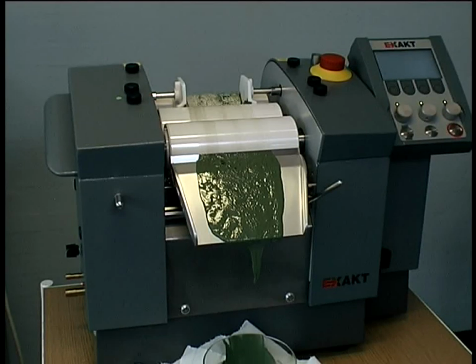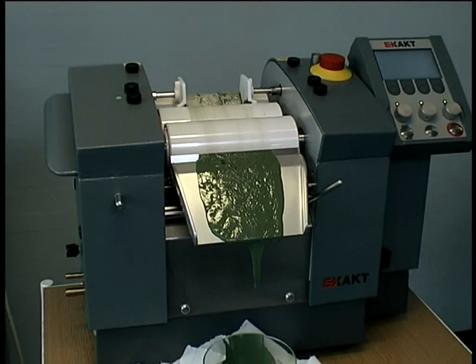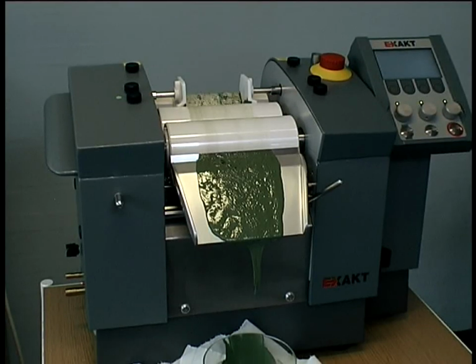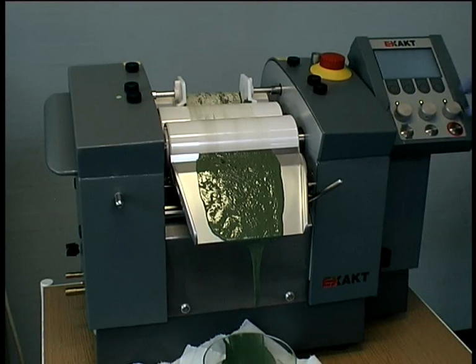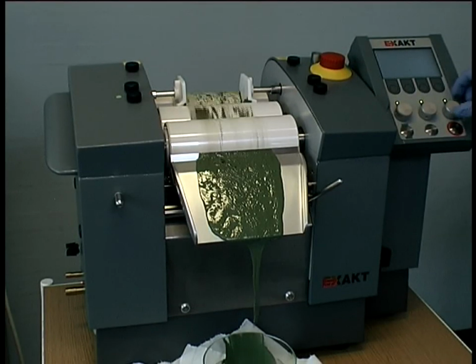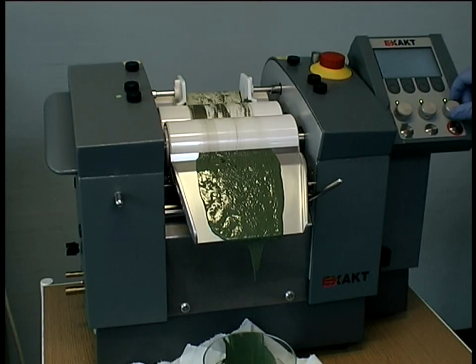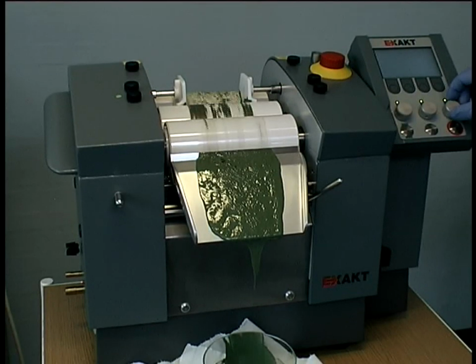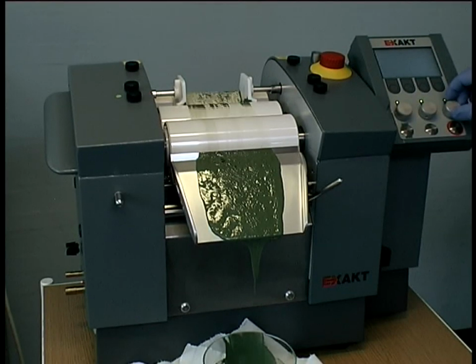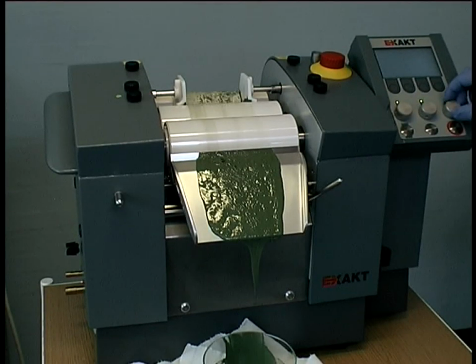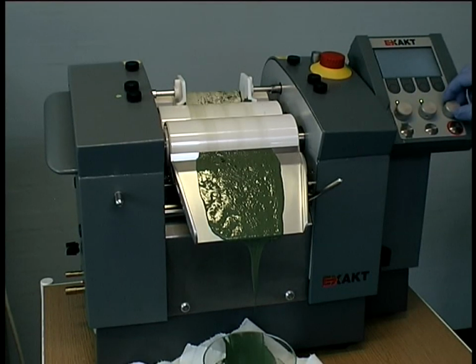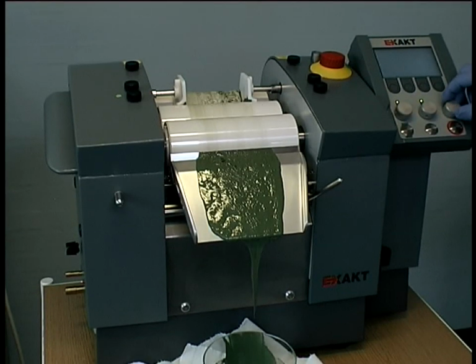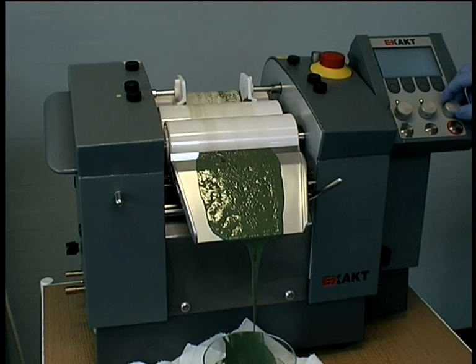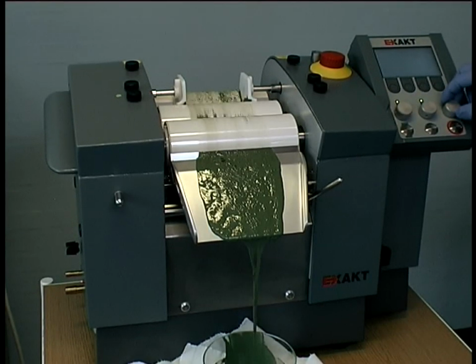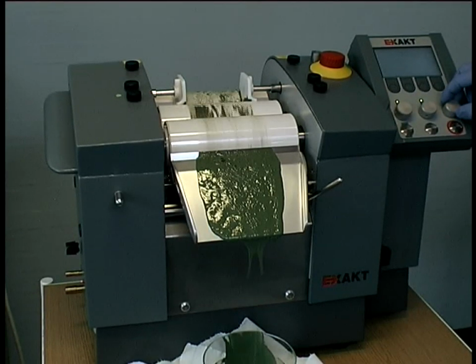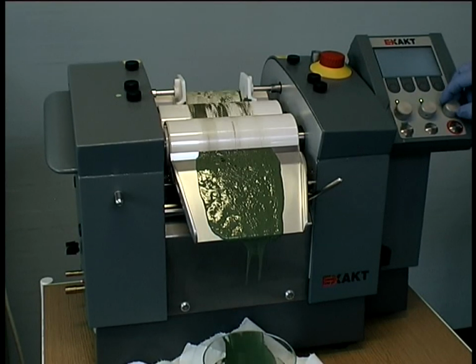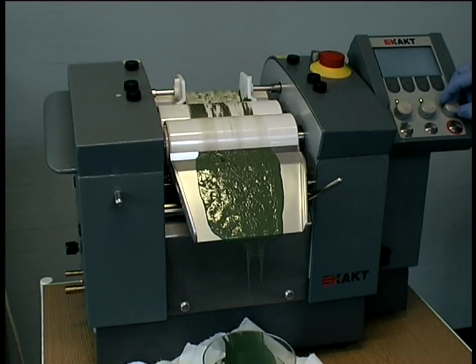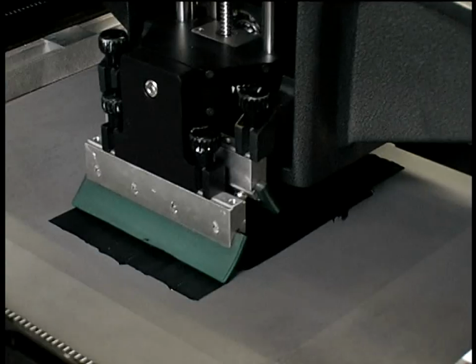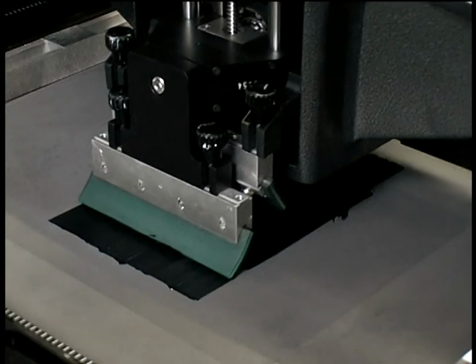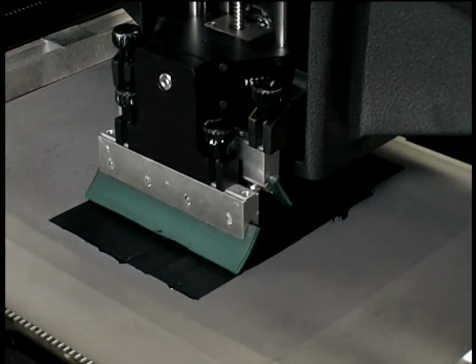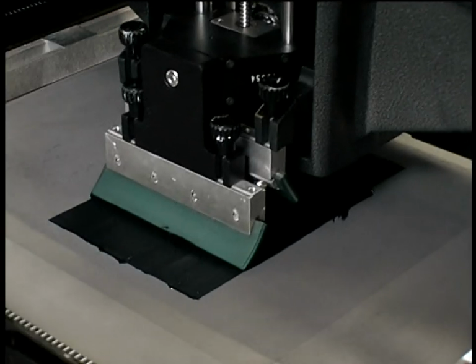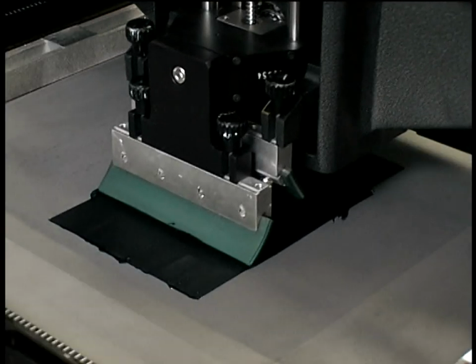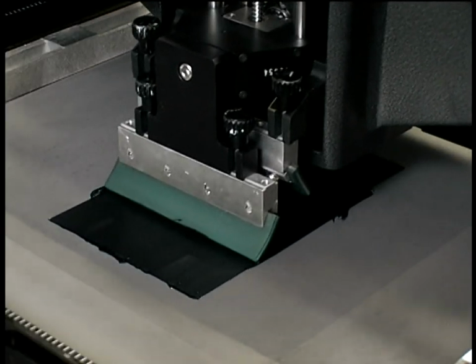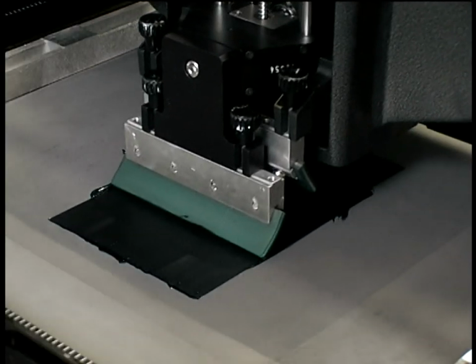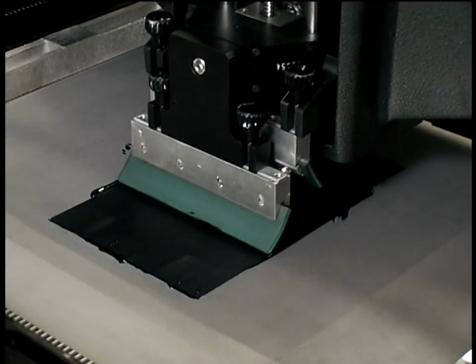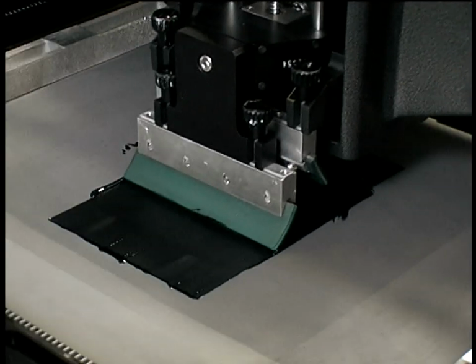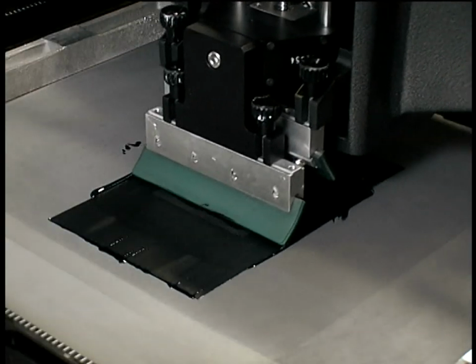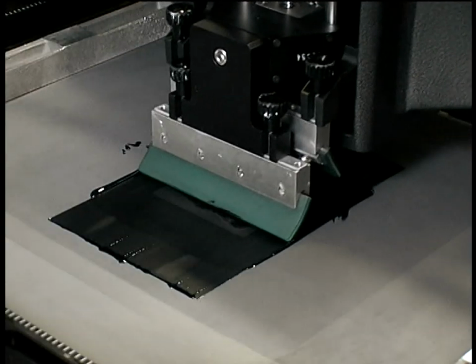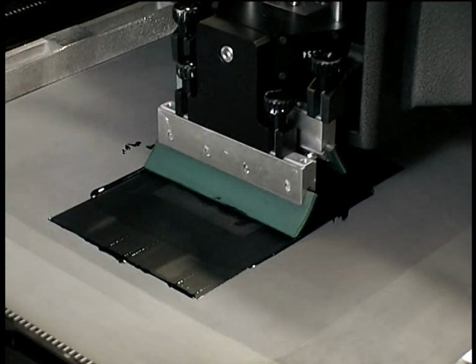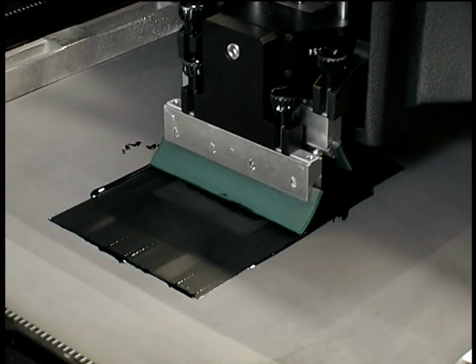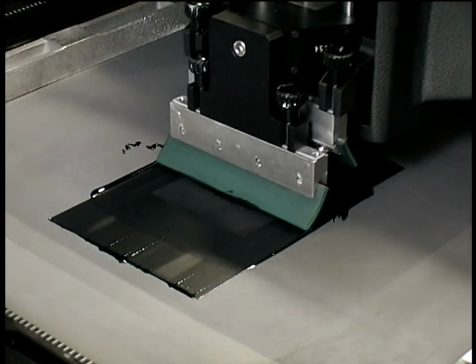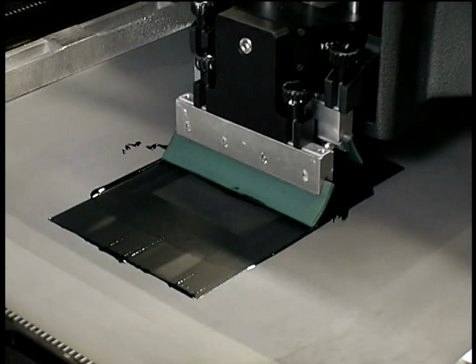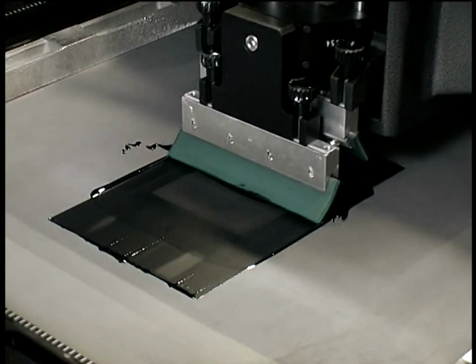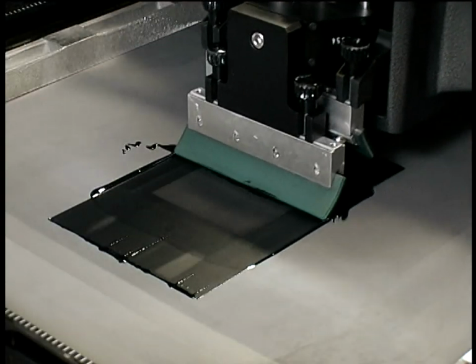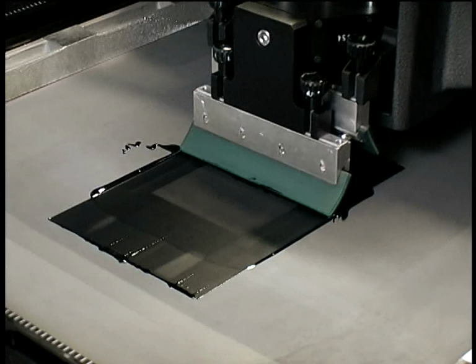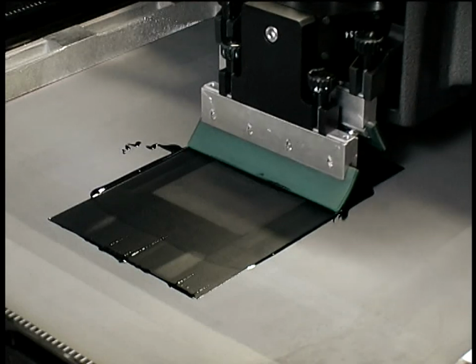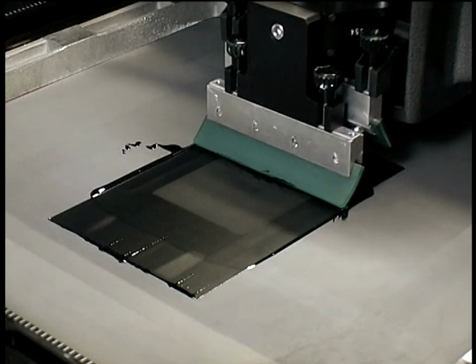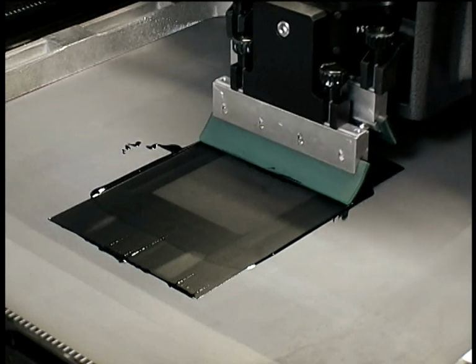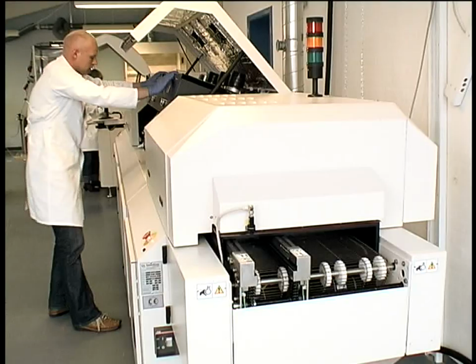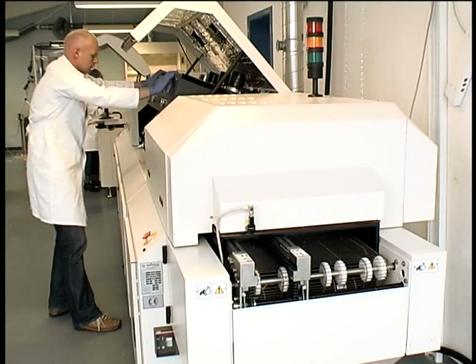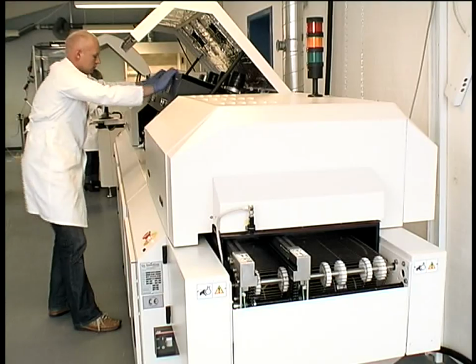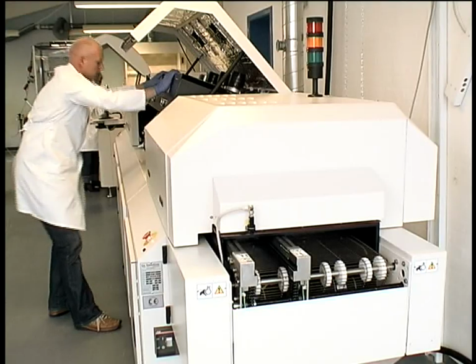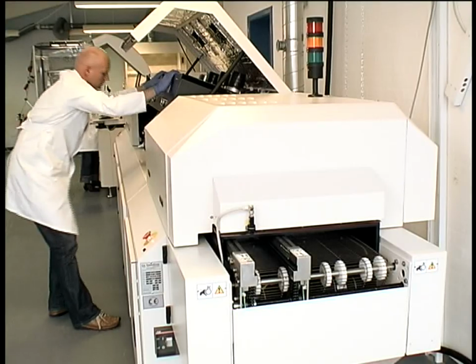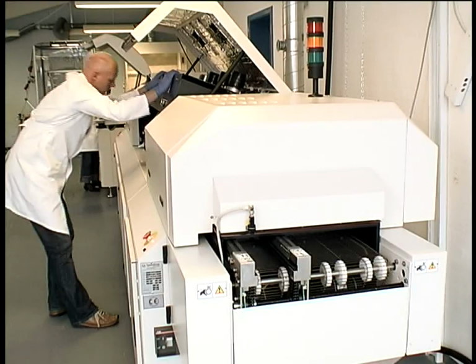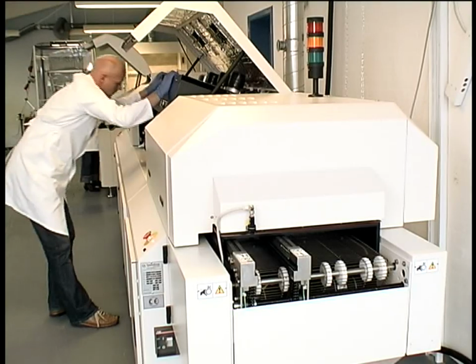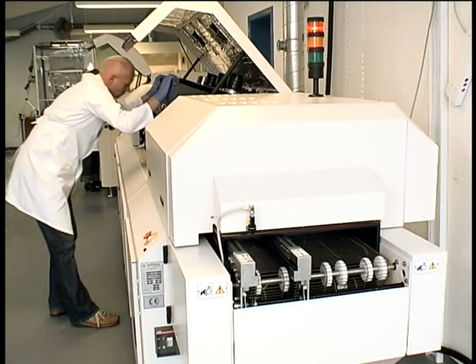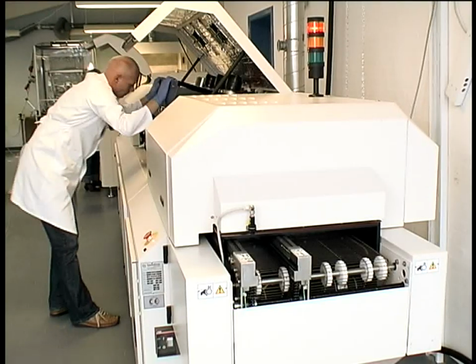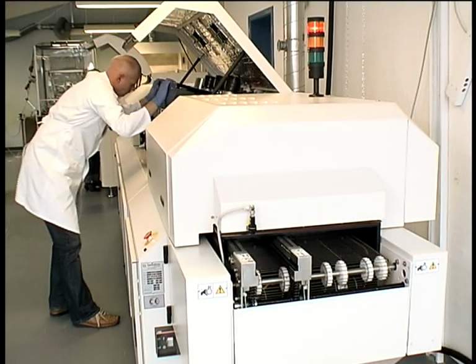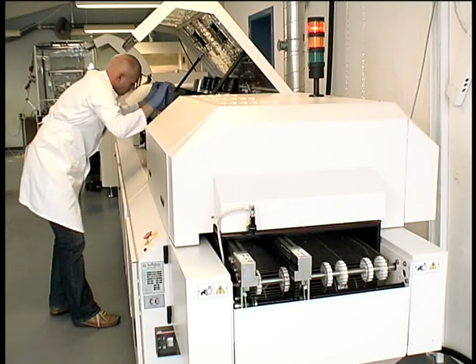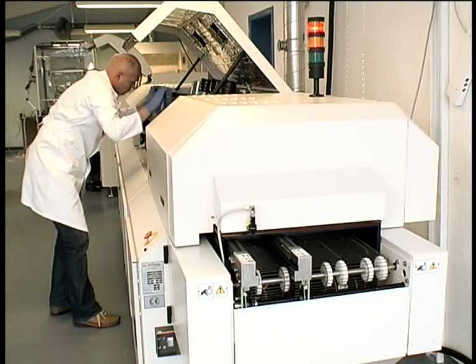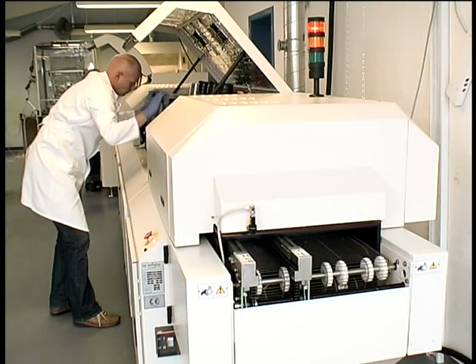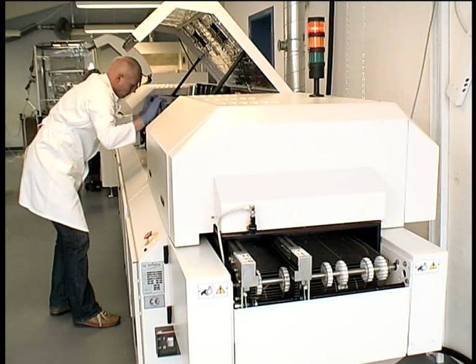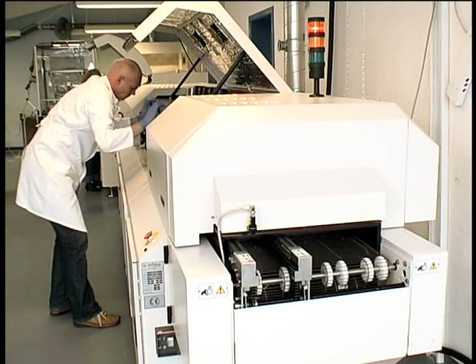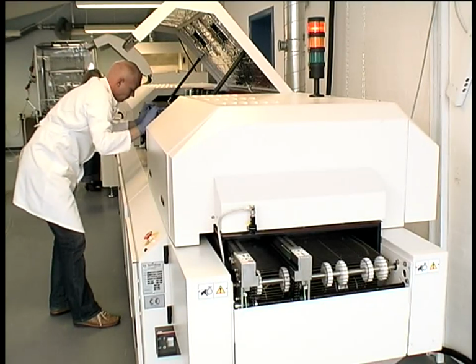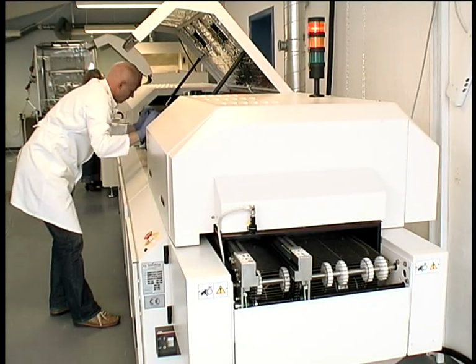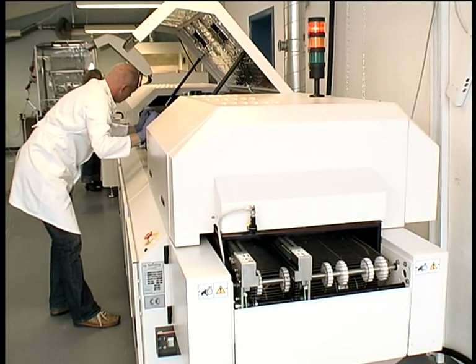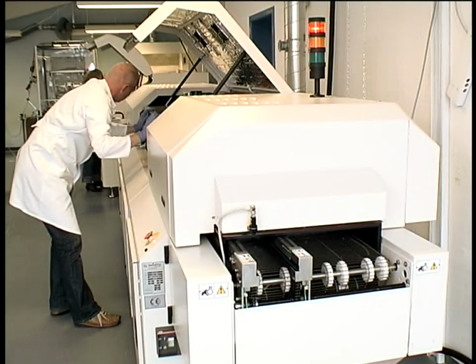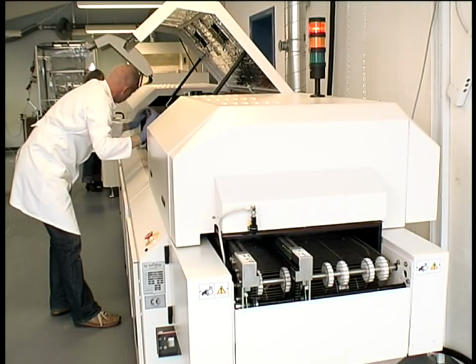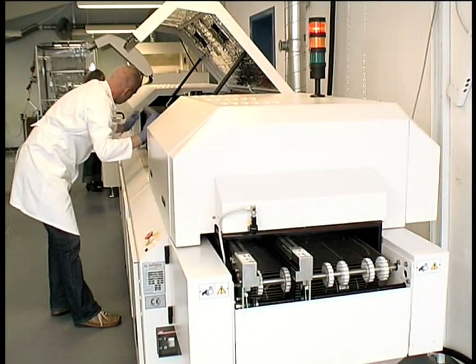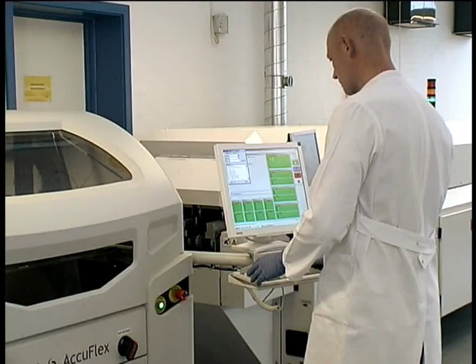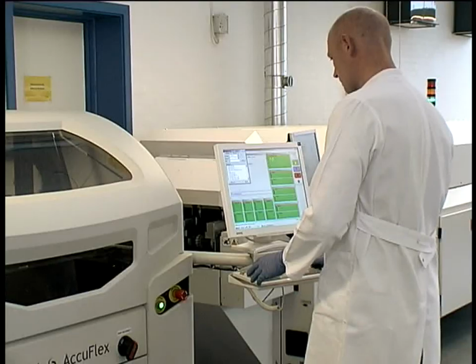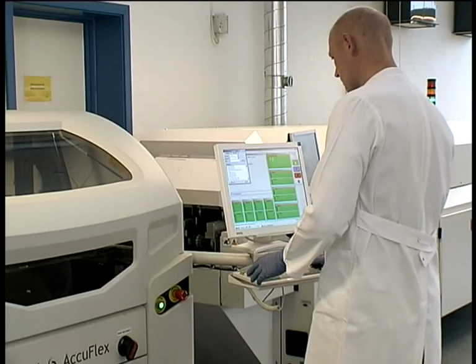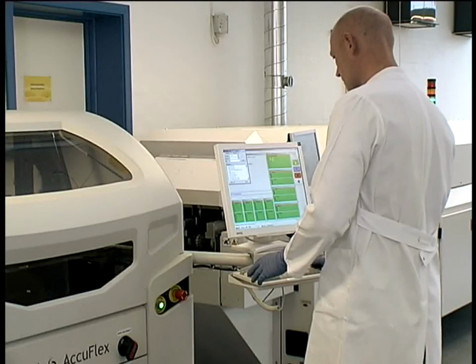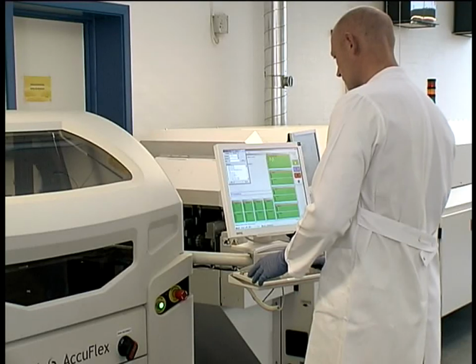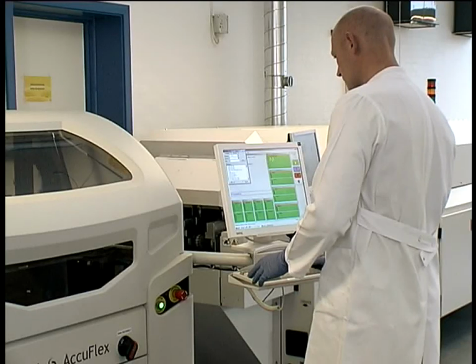Subsequently, a contact layer is applied. This ensures electrical contact between the cells. This layer is printed onto the cells like a screen print.